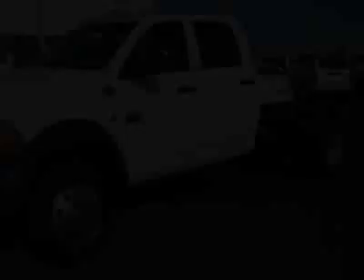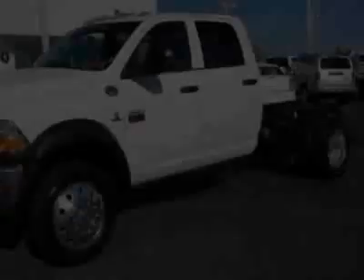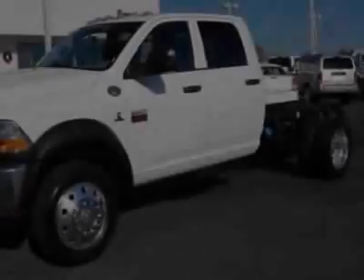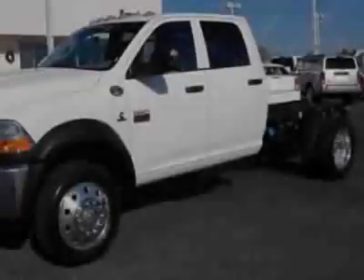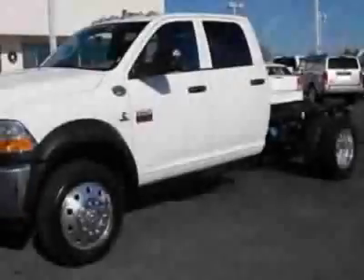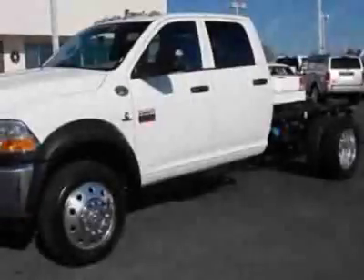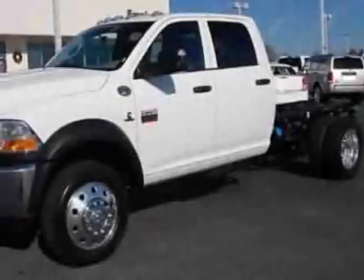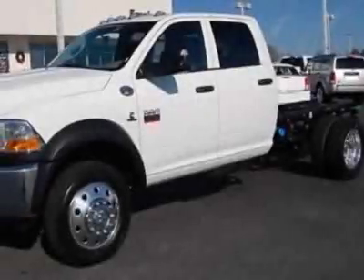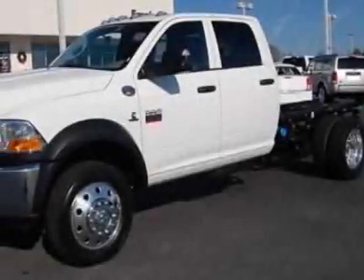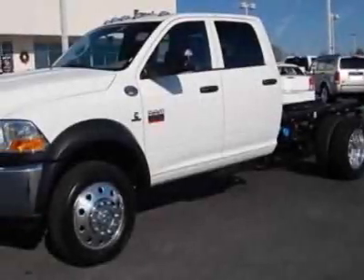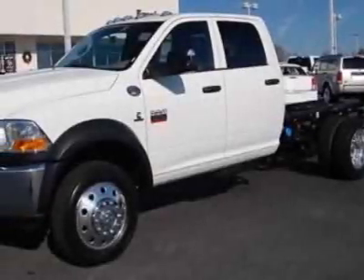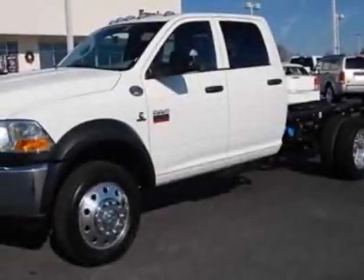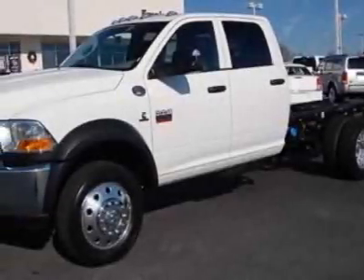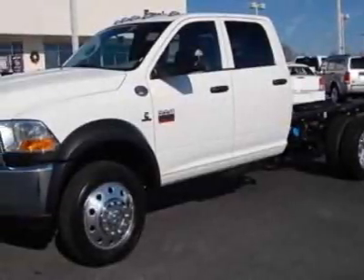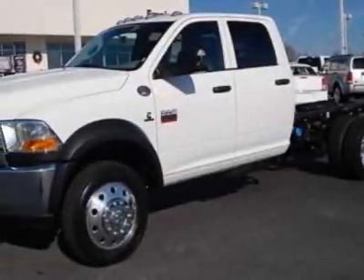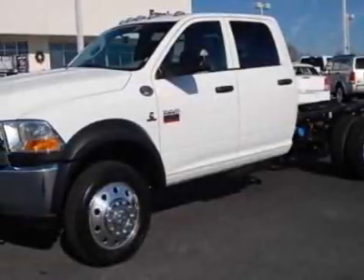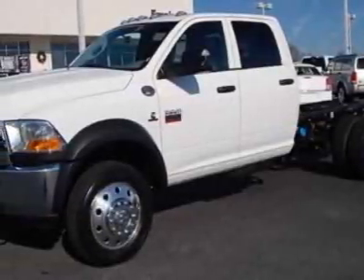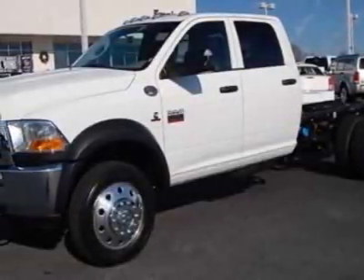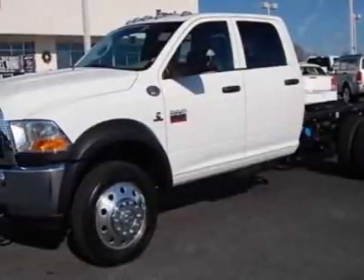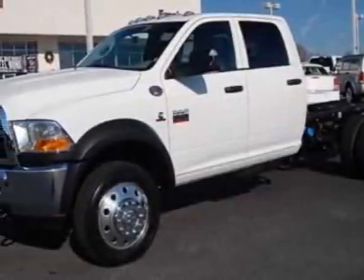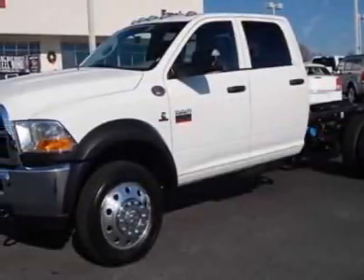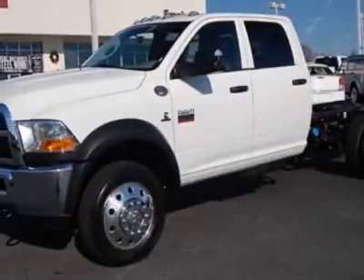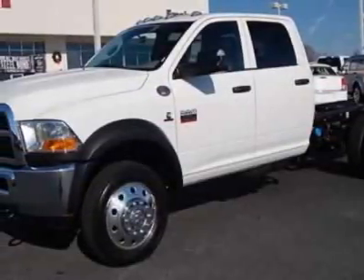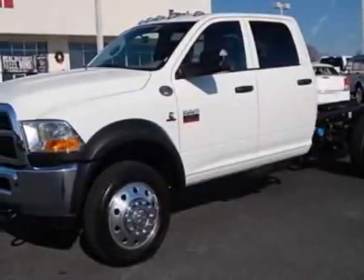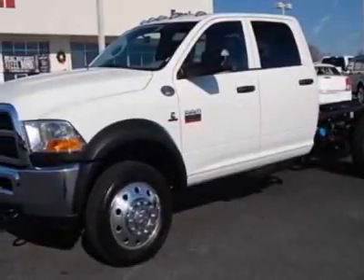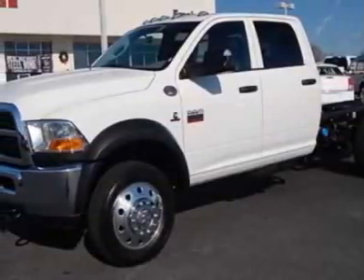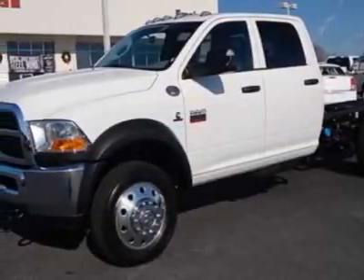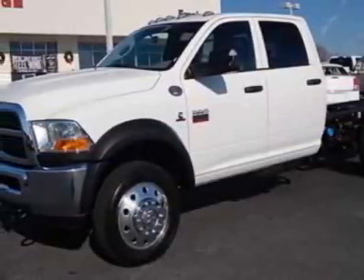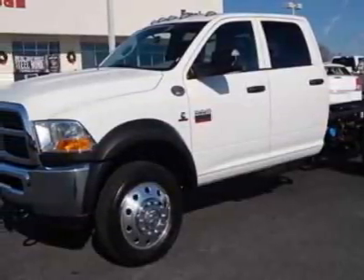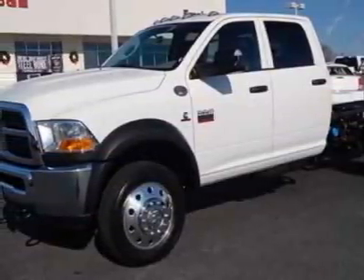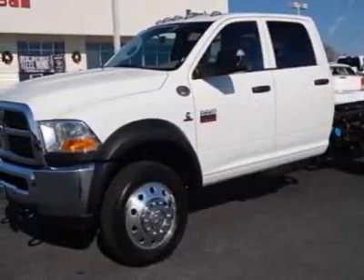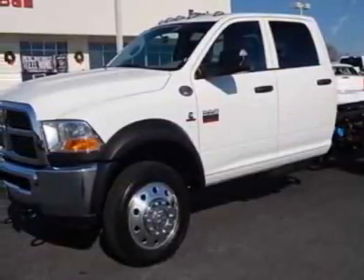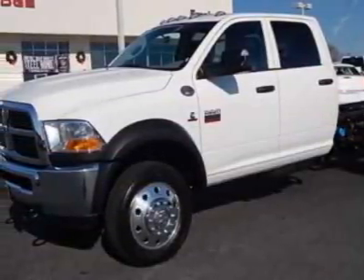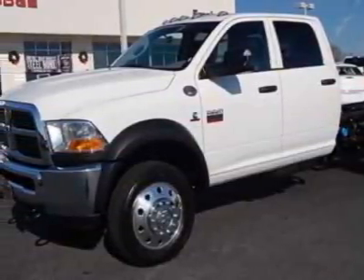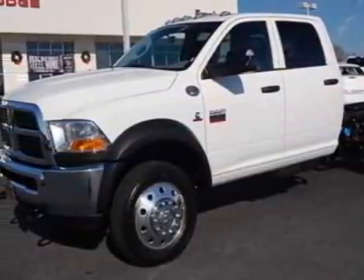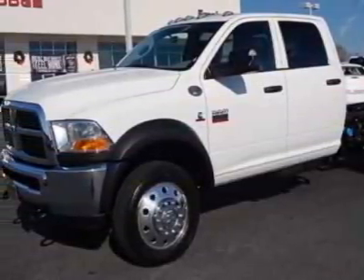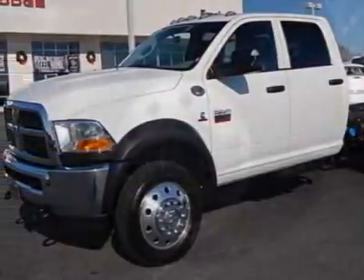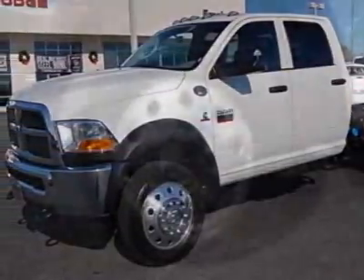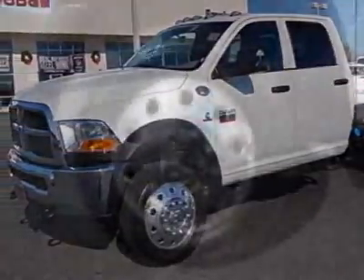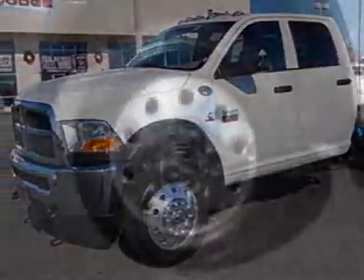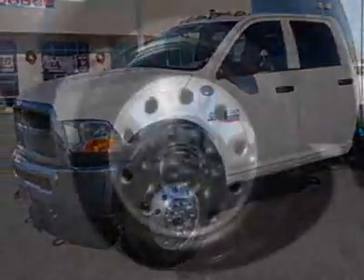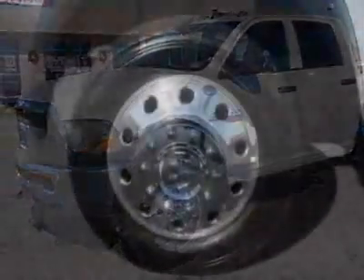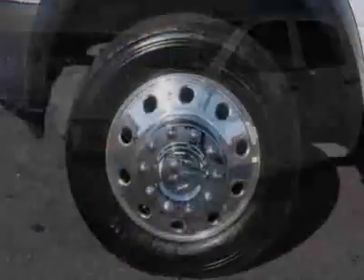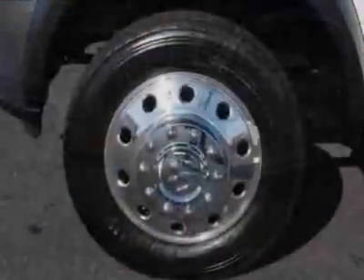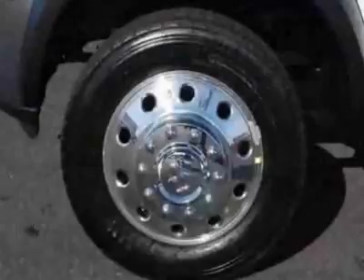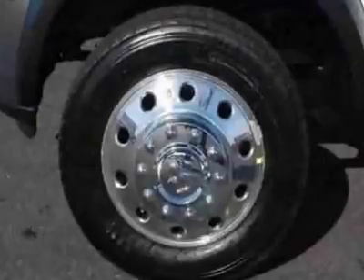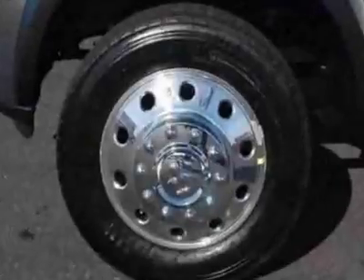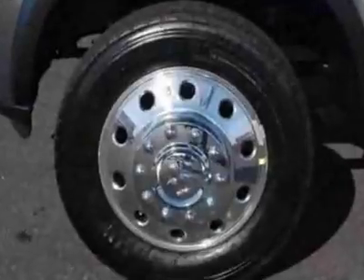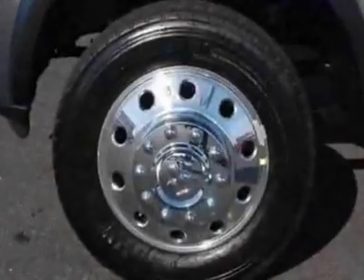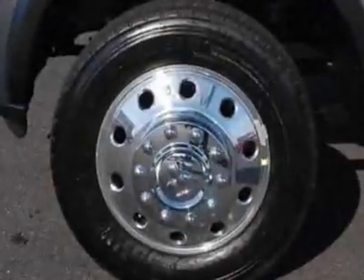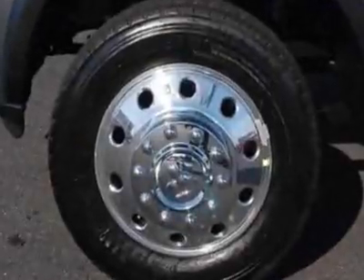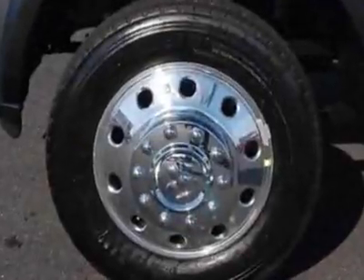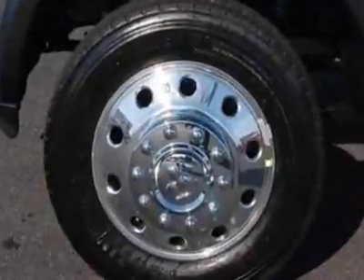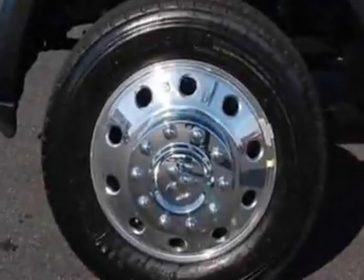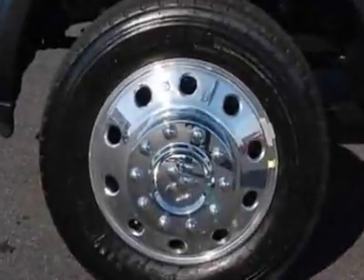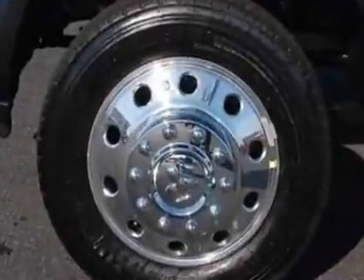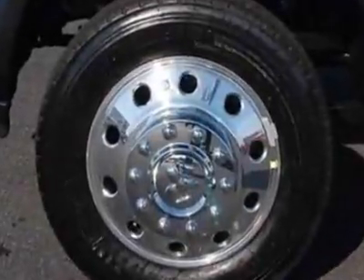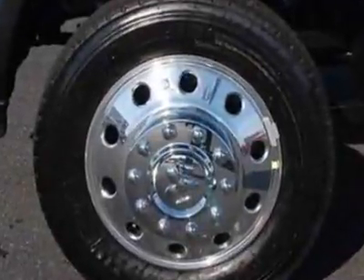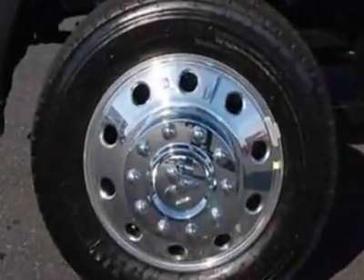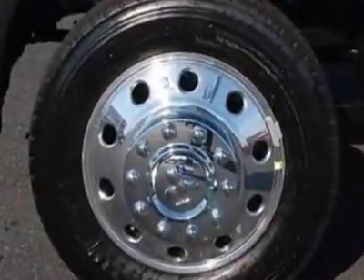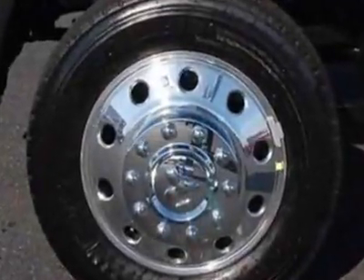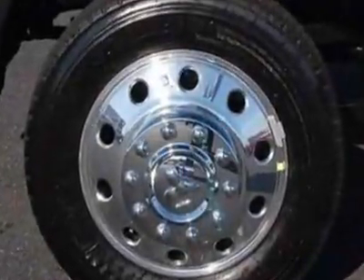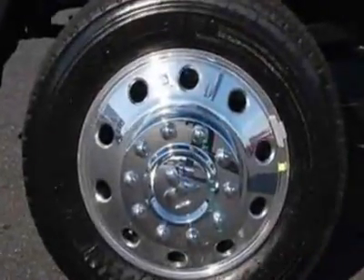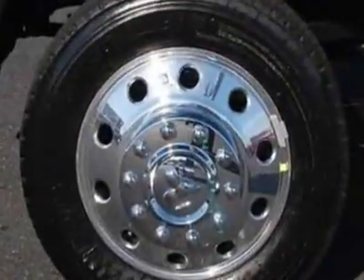Look at this new 2012 RAM 4500. For your protection, this vehicle has a full factory warranty.